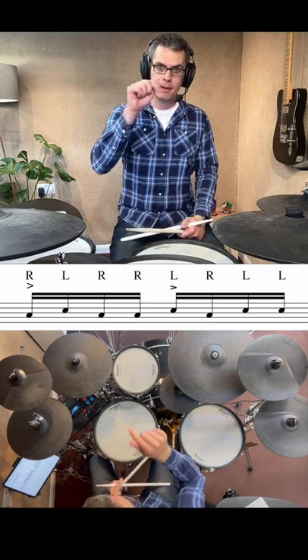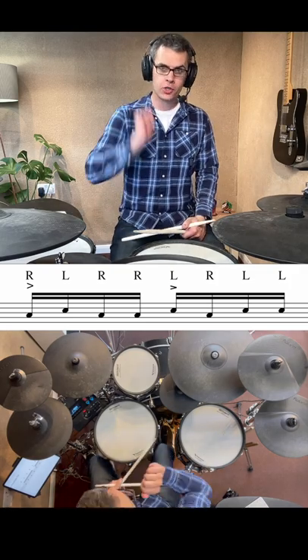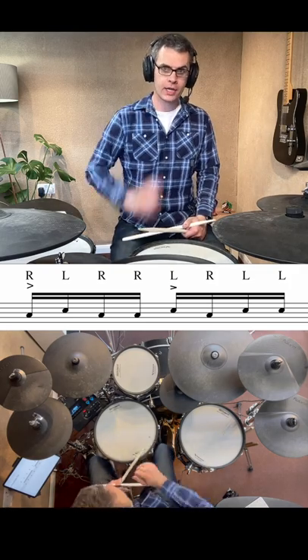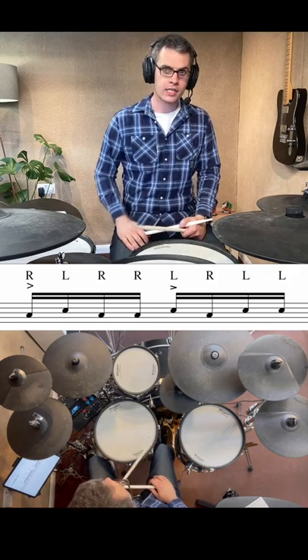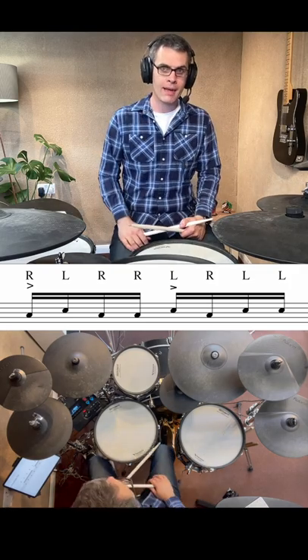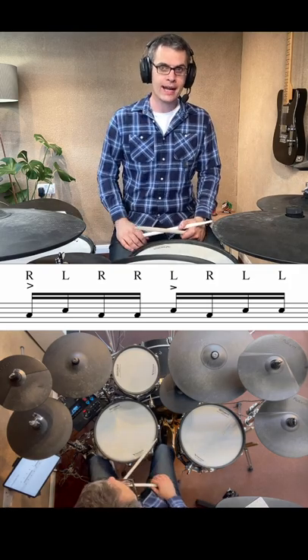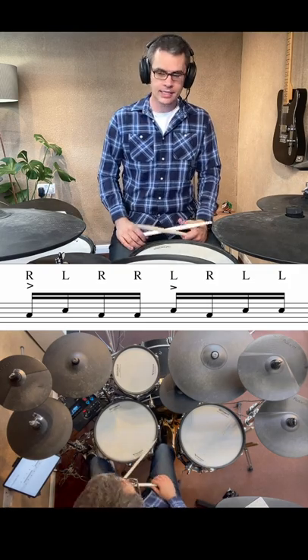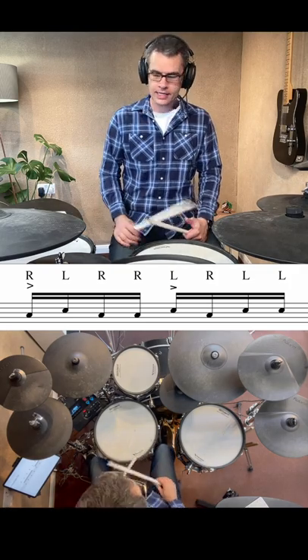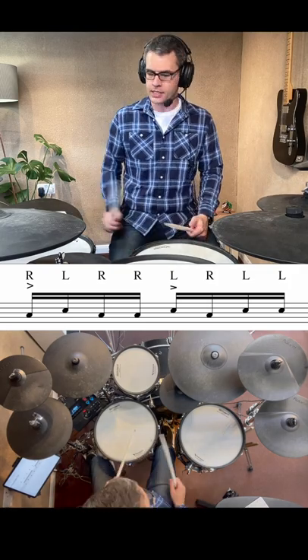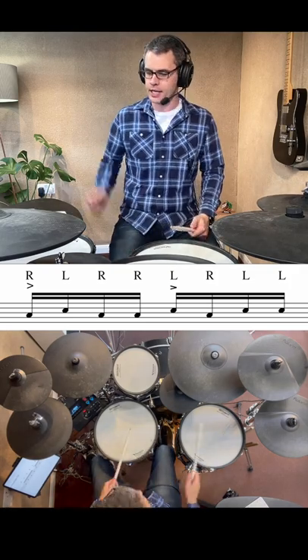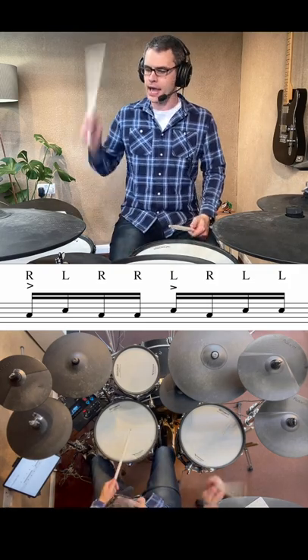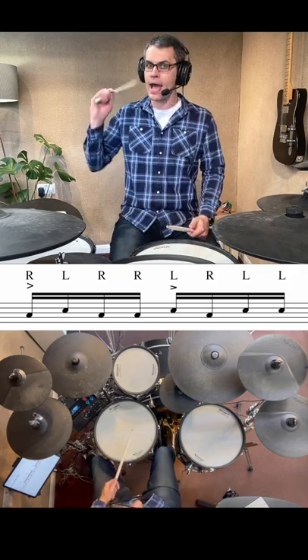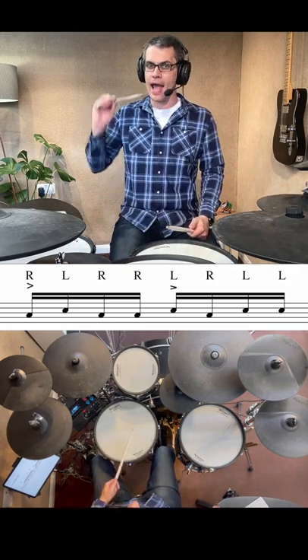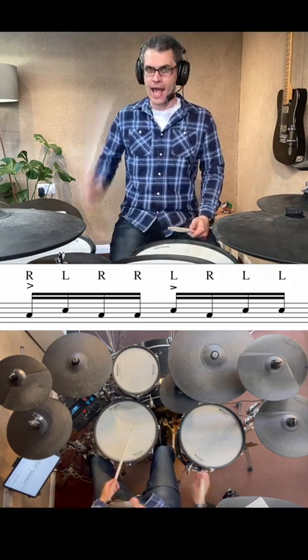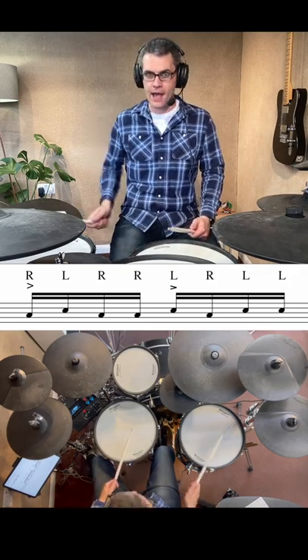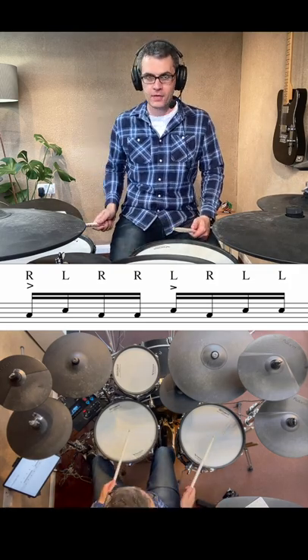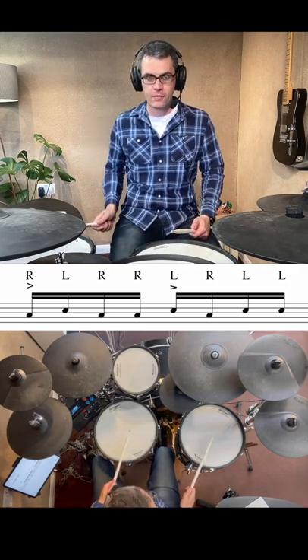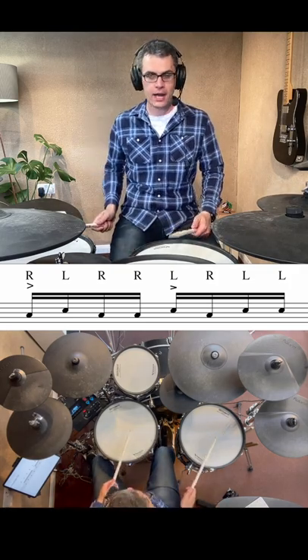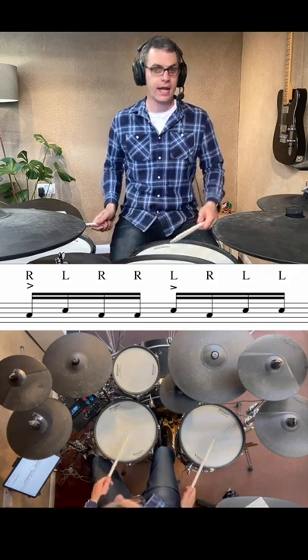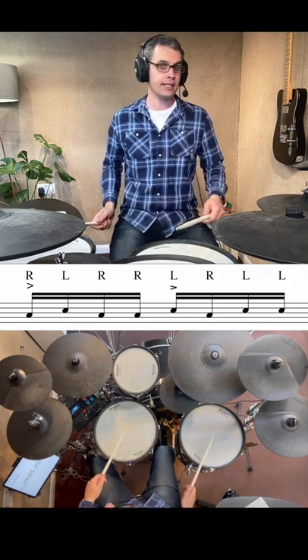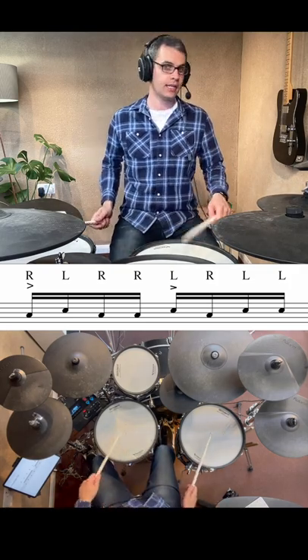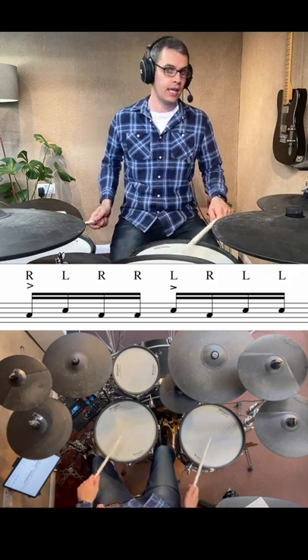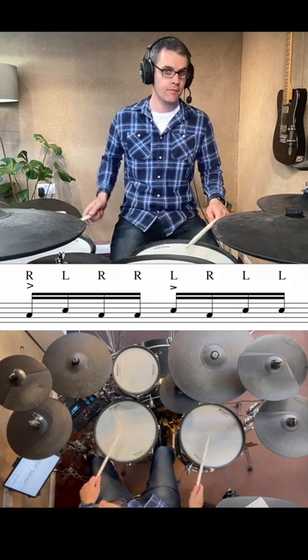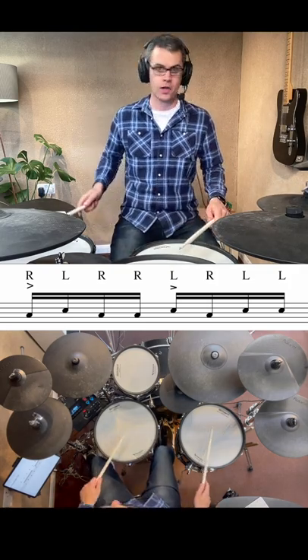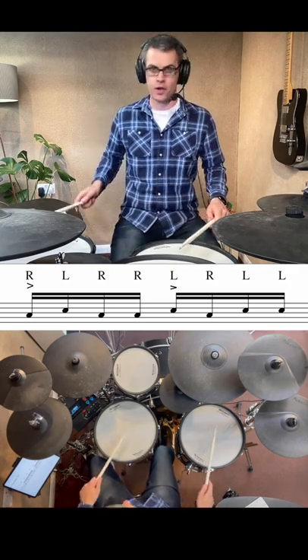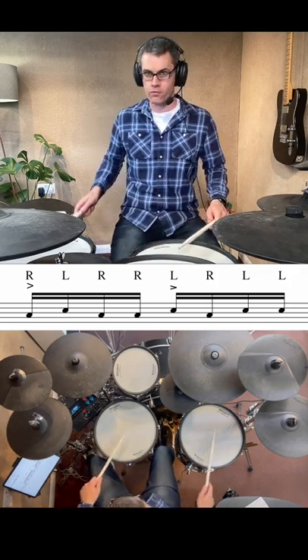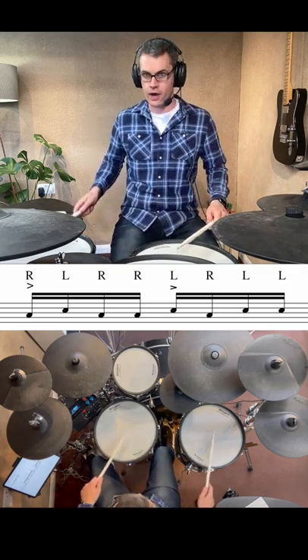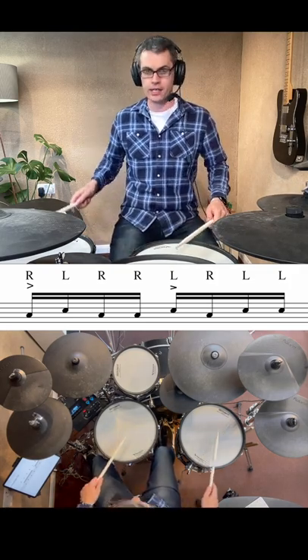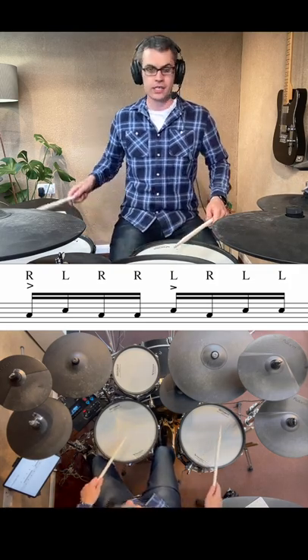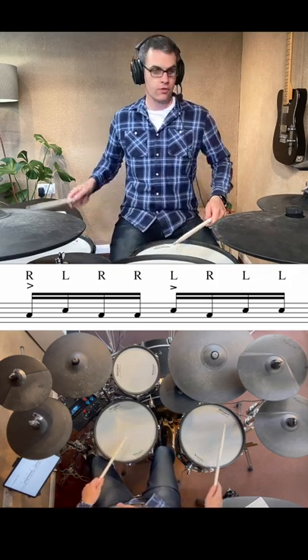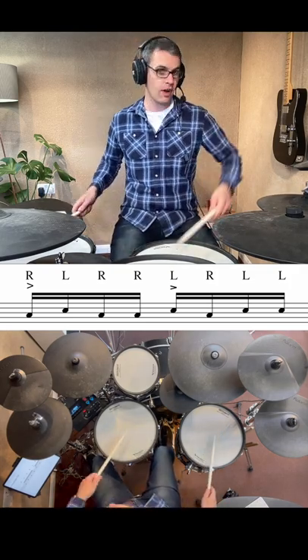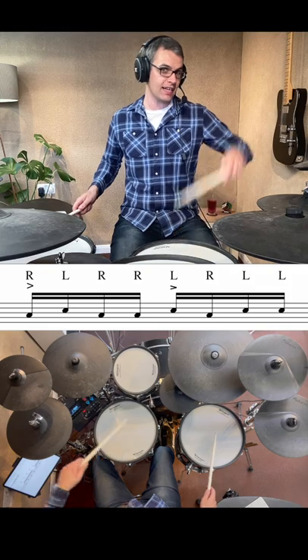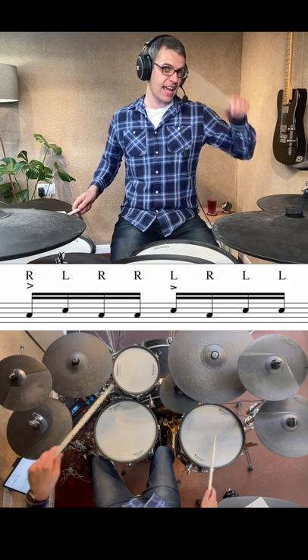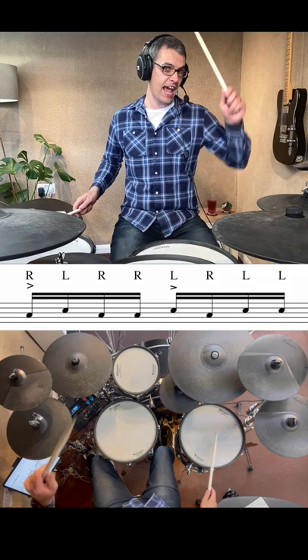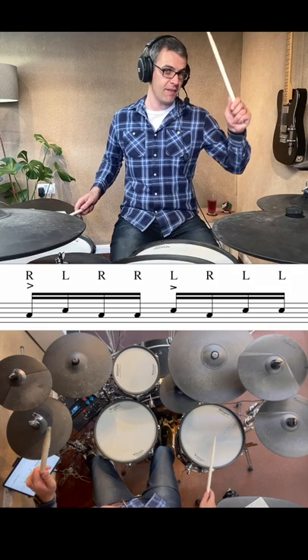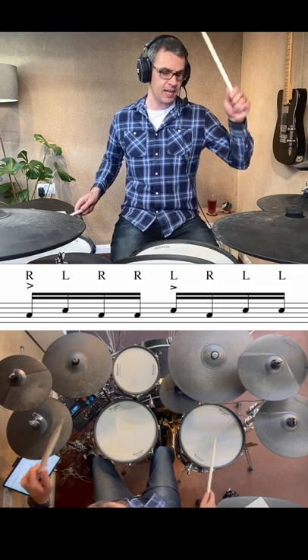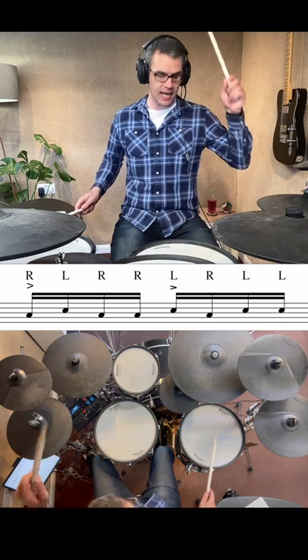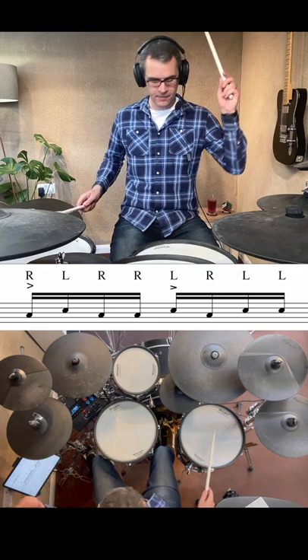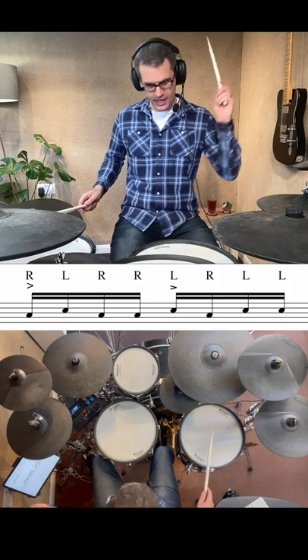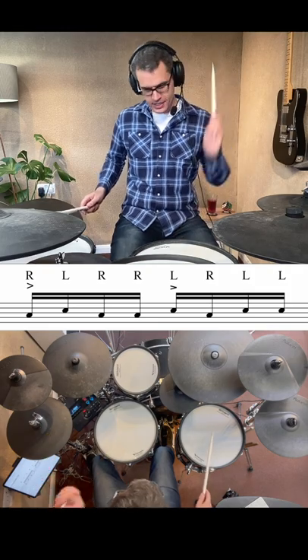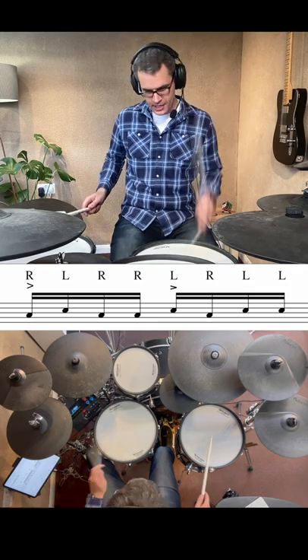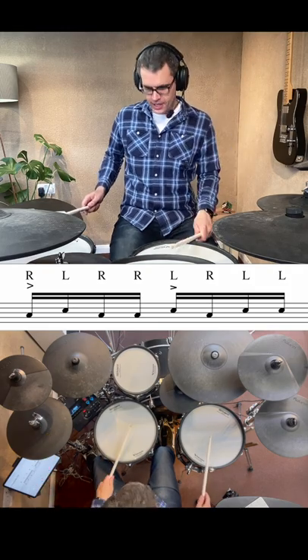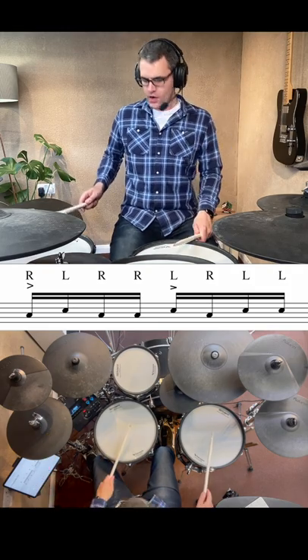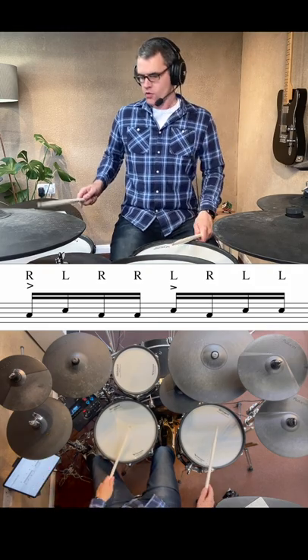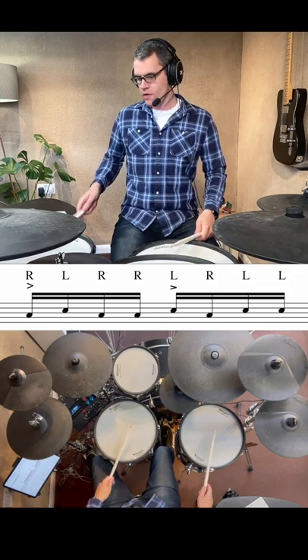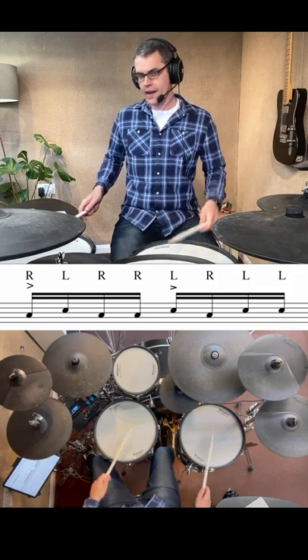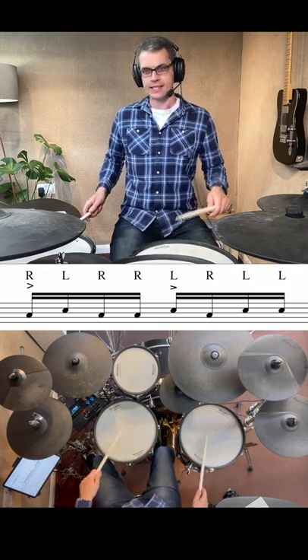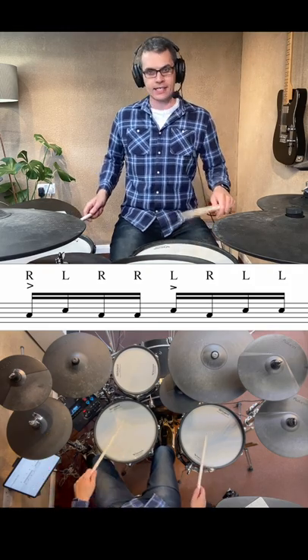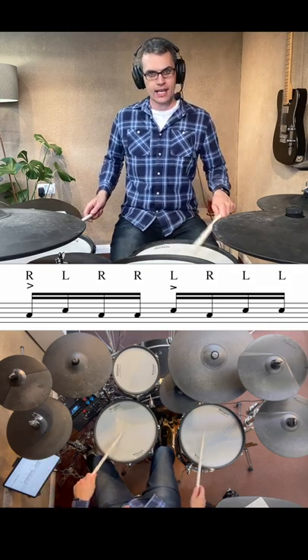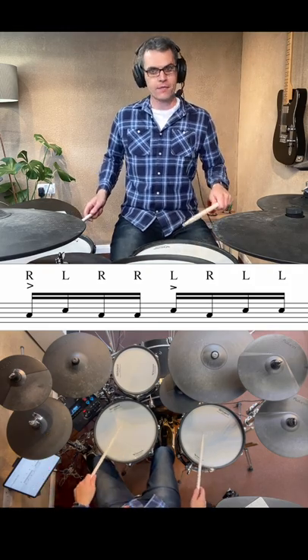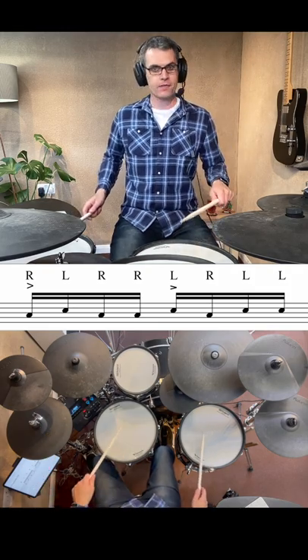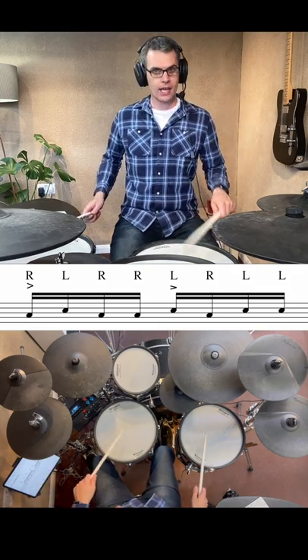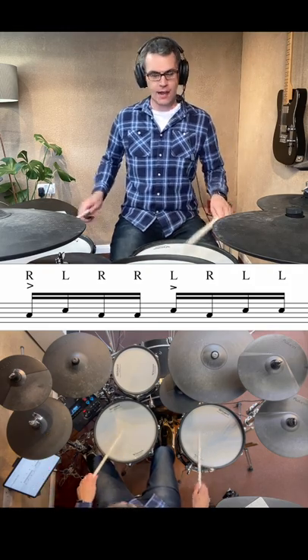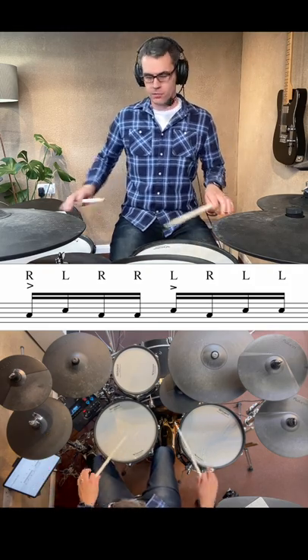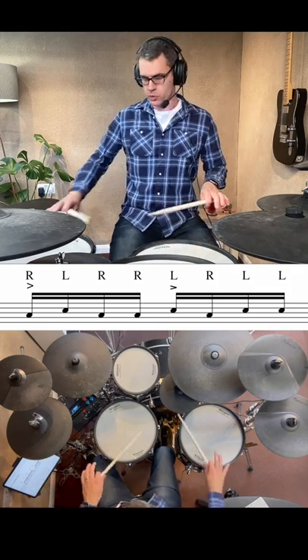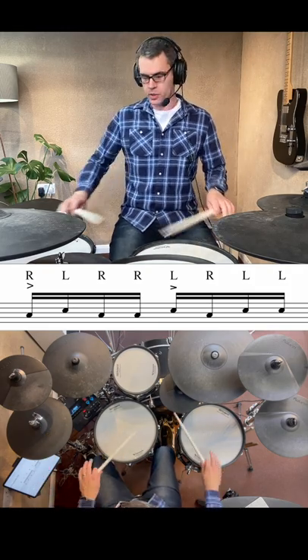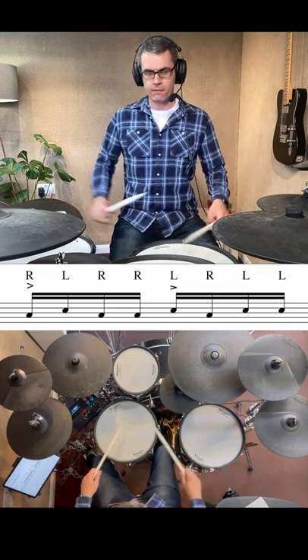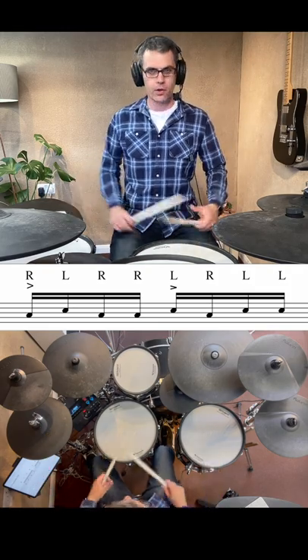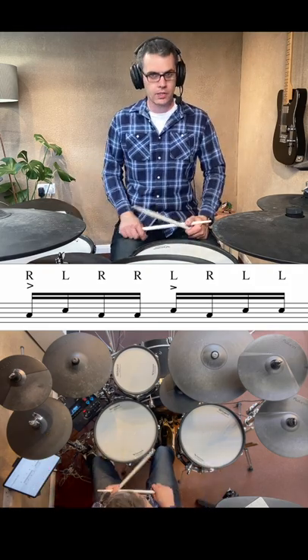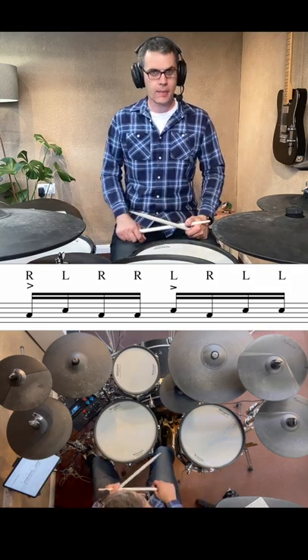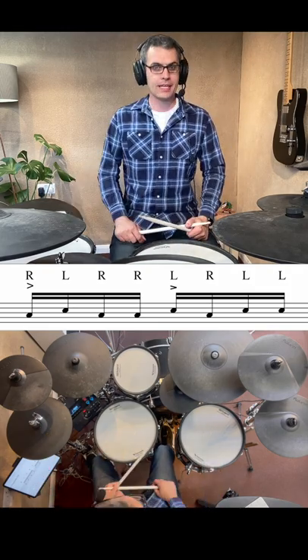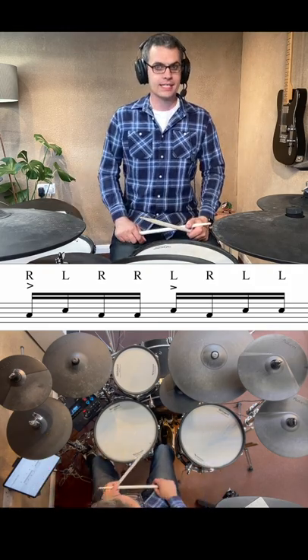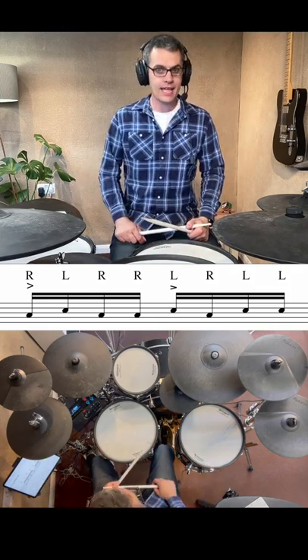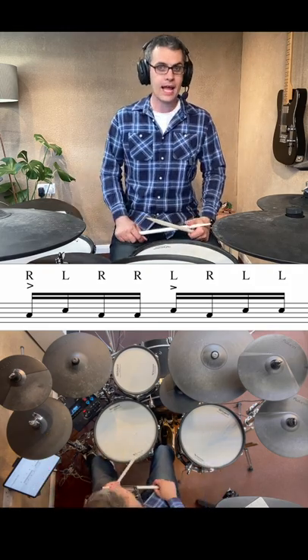But make sure you get some accents in there. Heavy right hand, left, right, right, heavy left hand, right, left, left — between the floor tom and the snare.